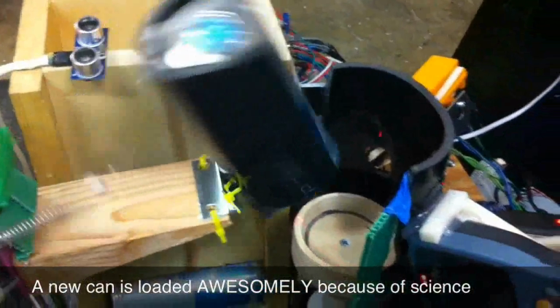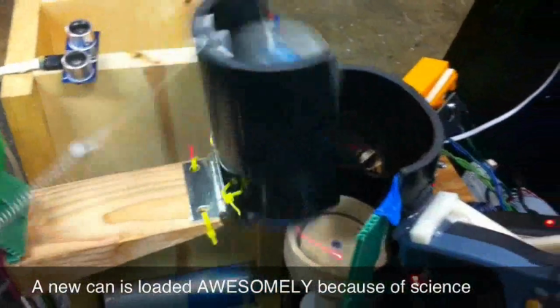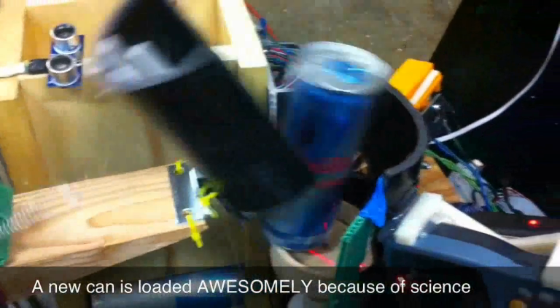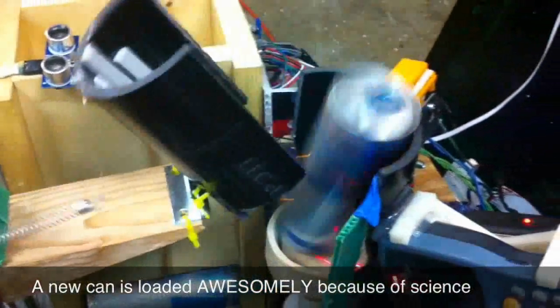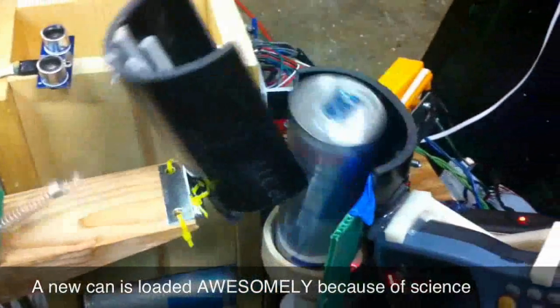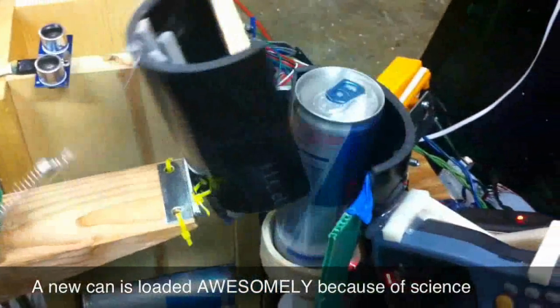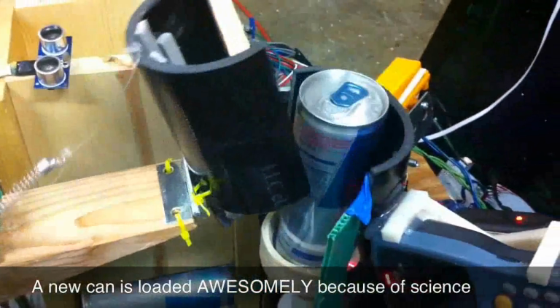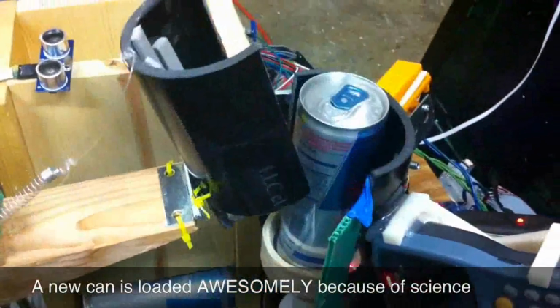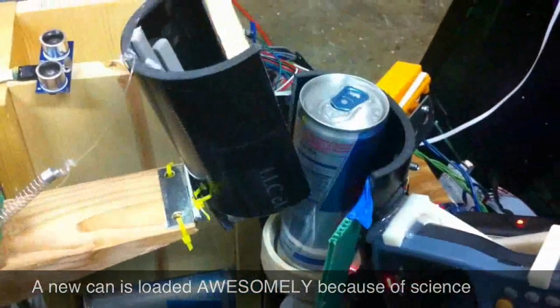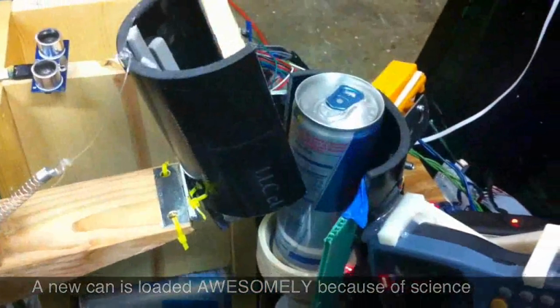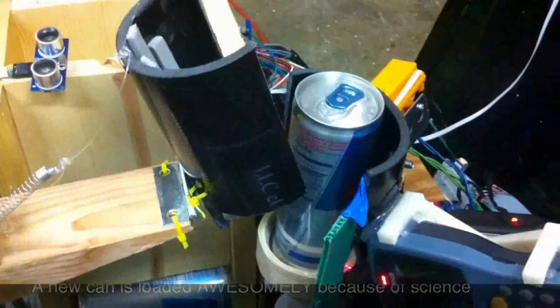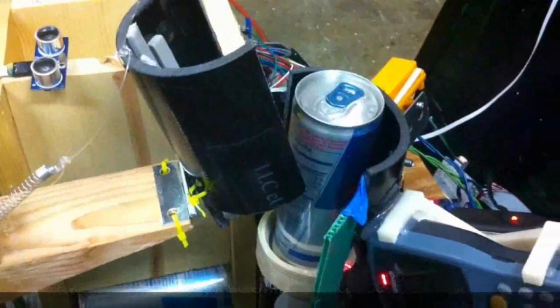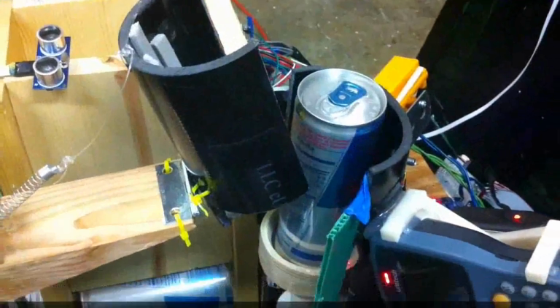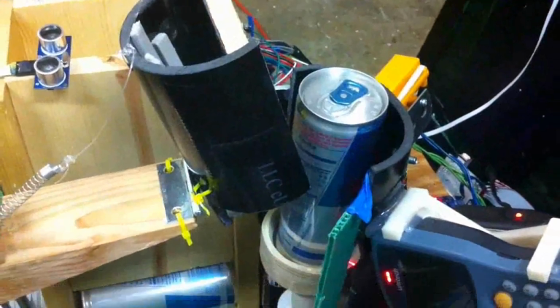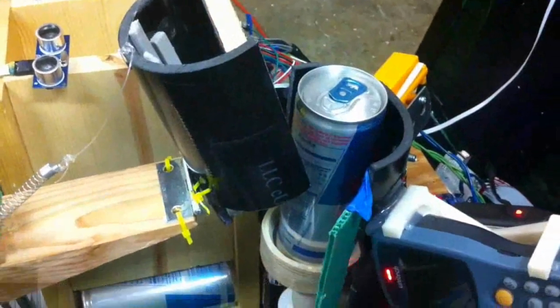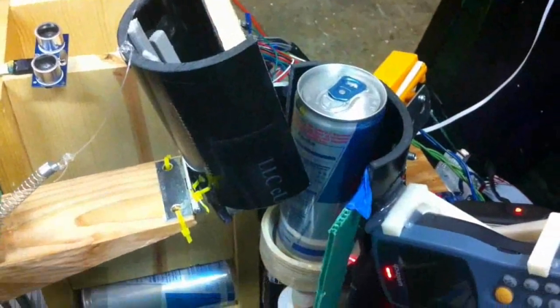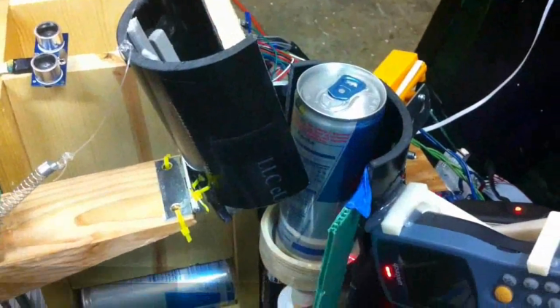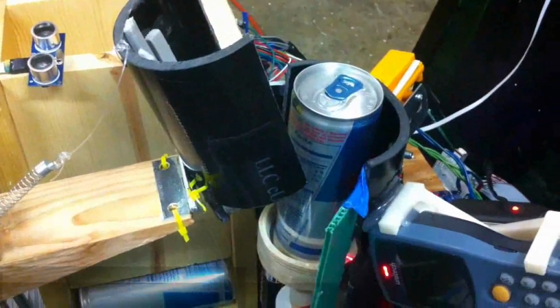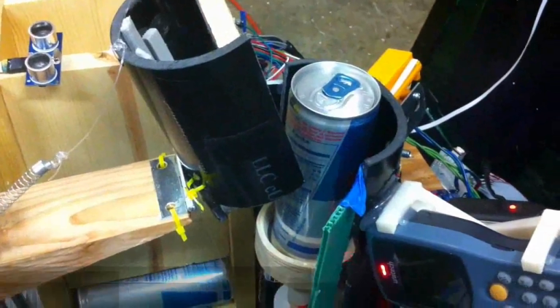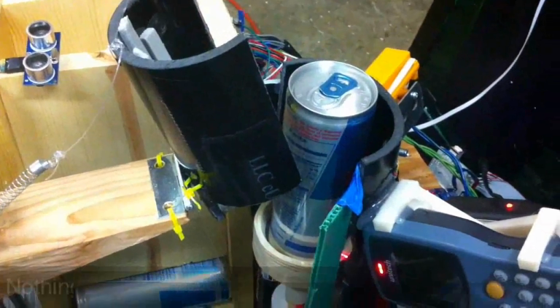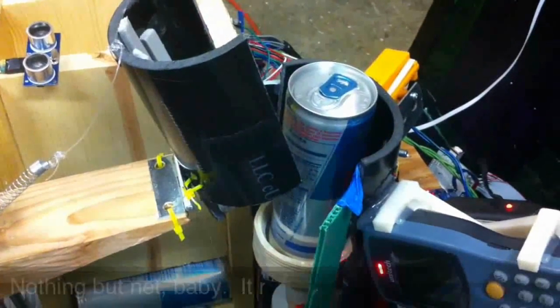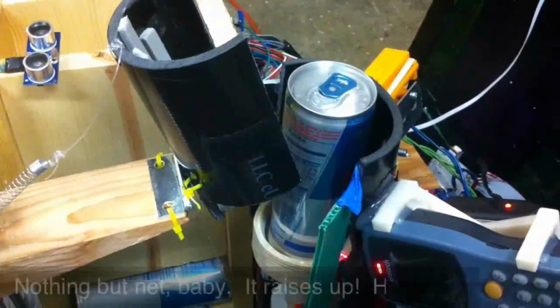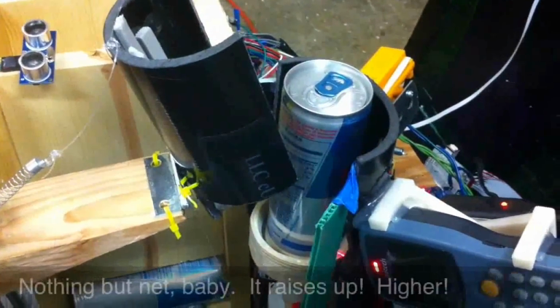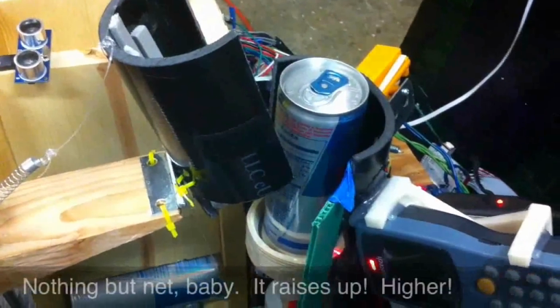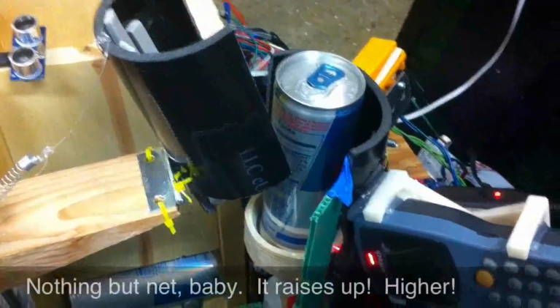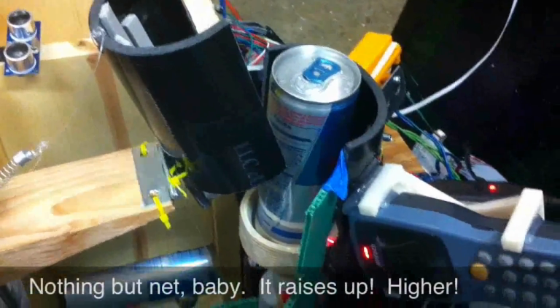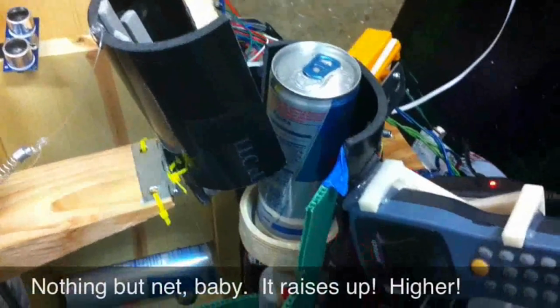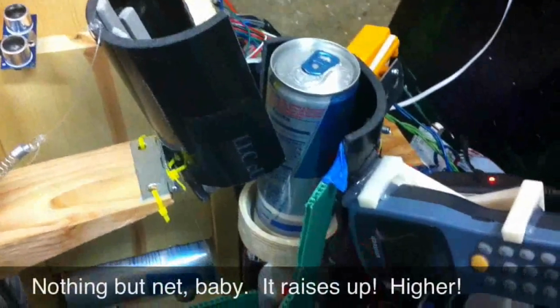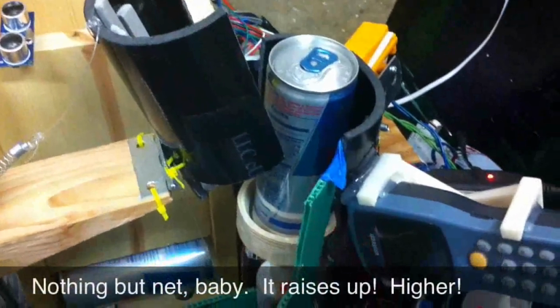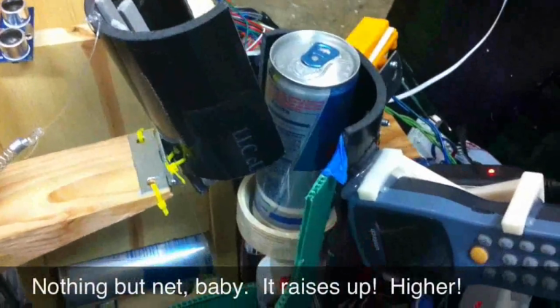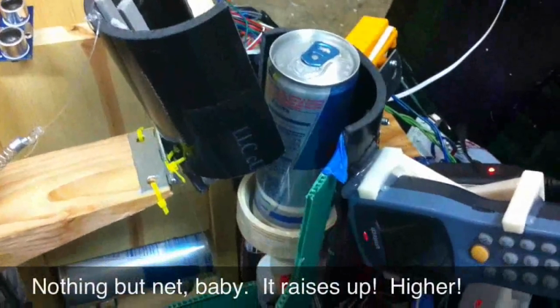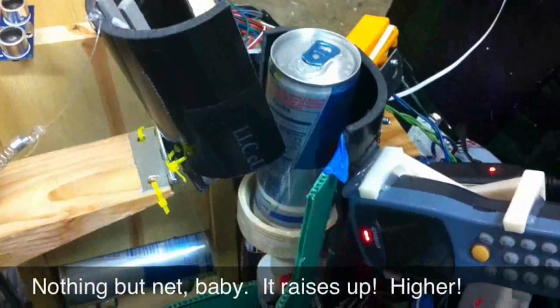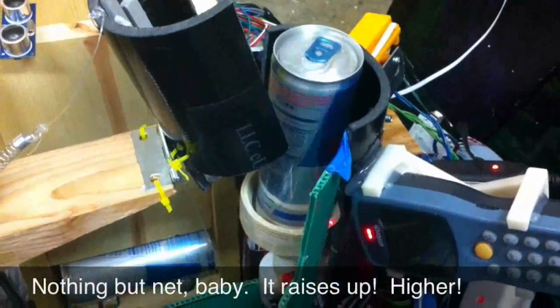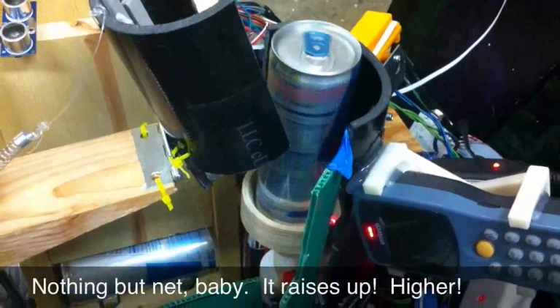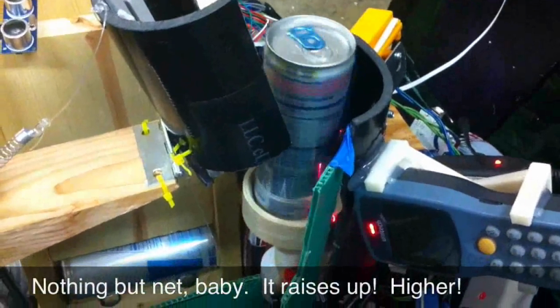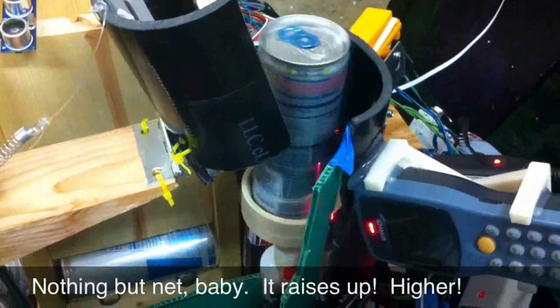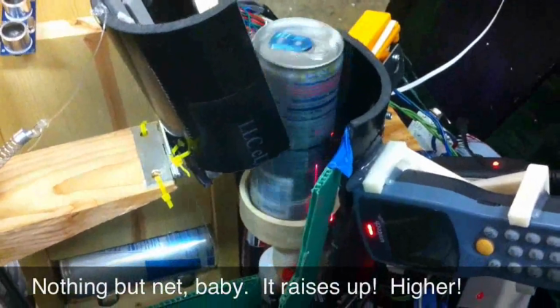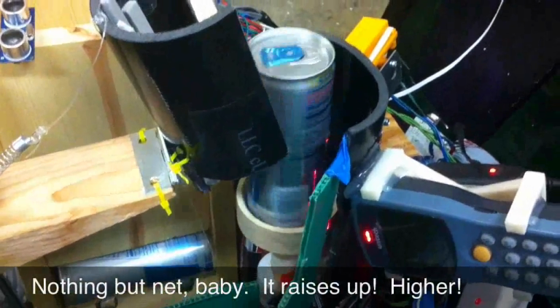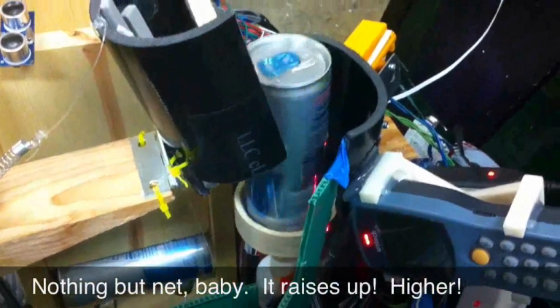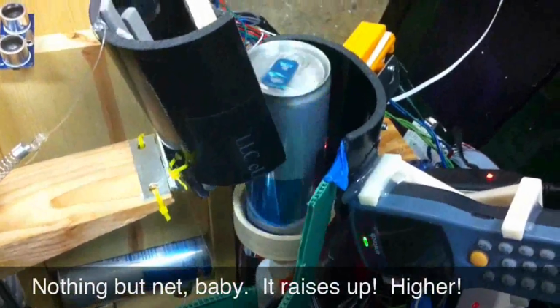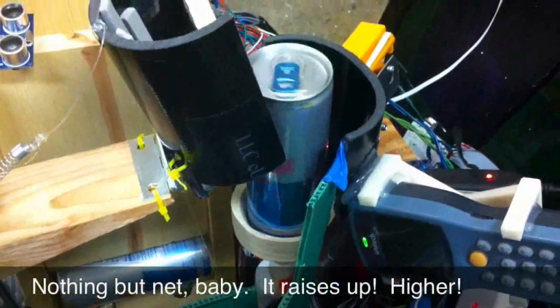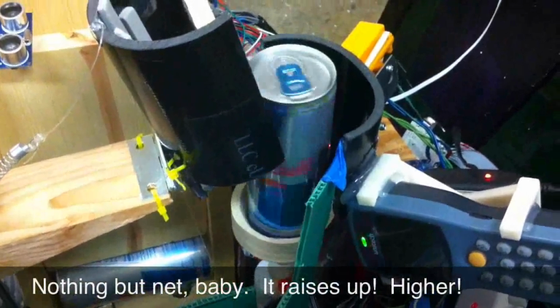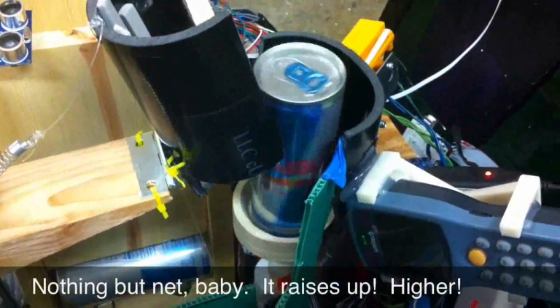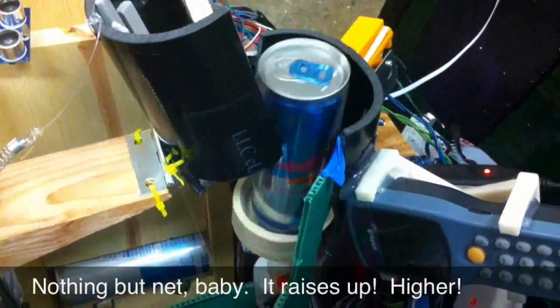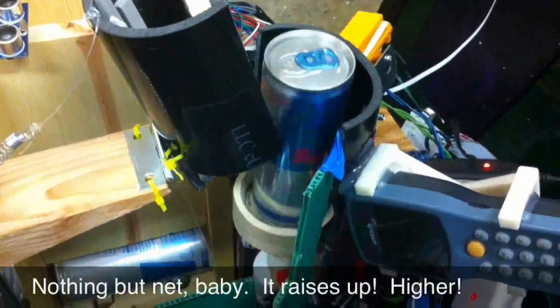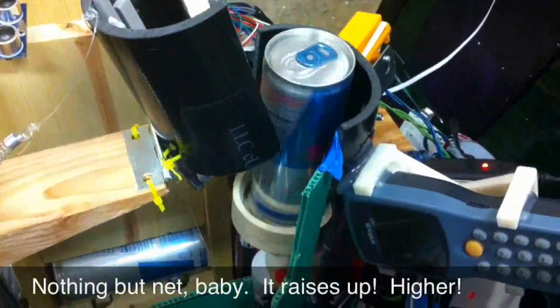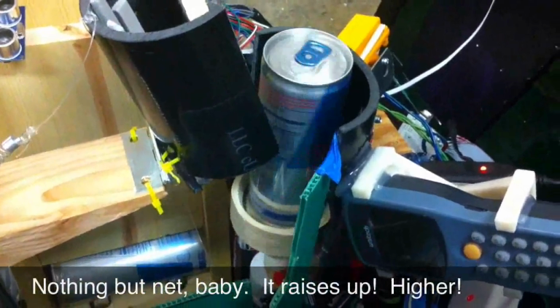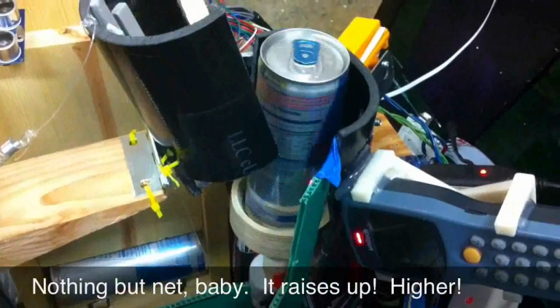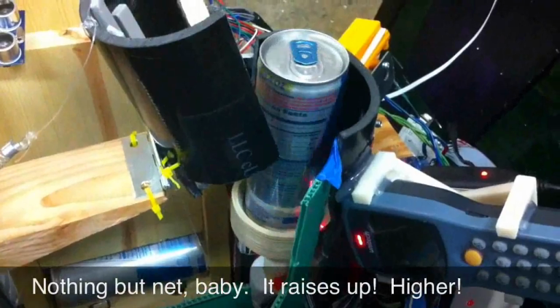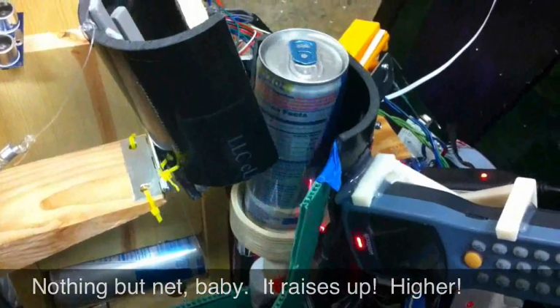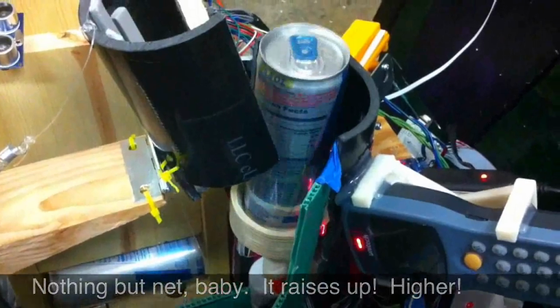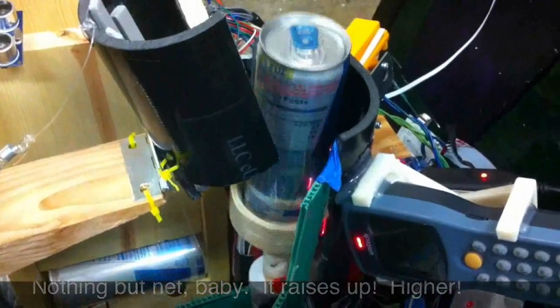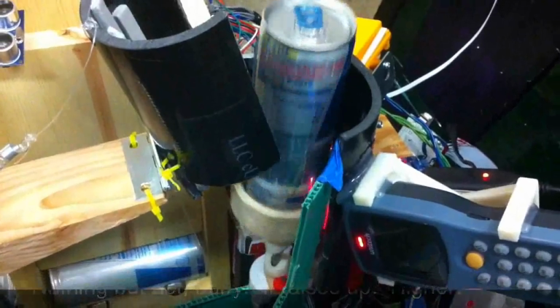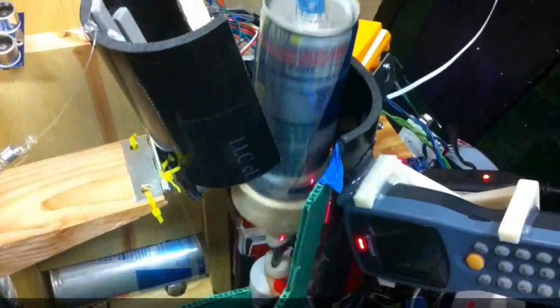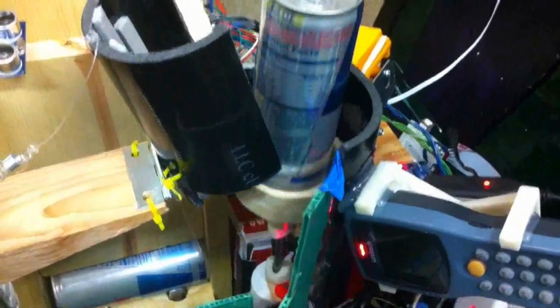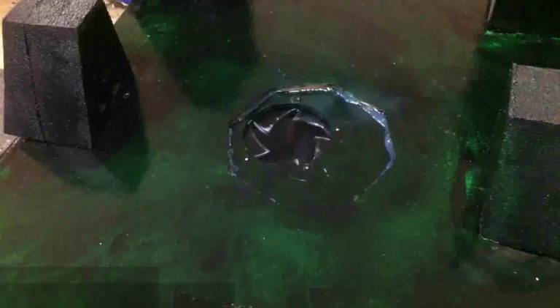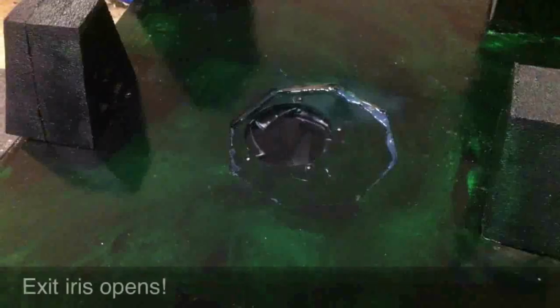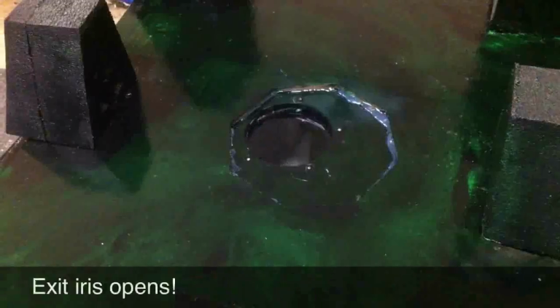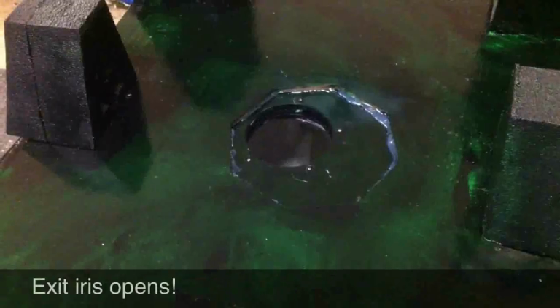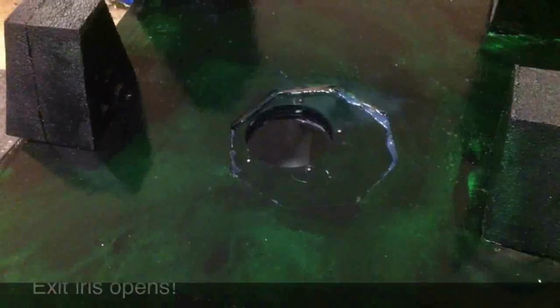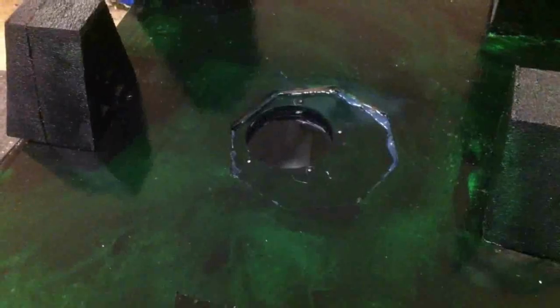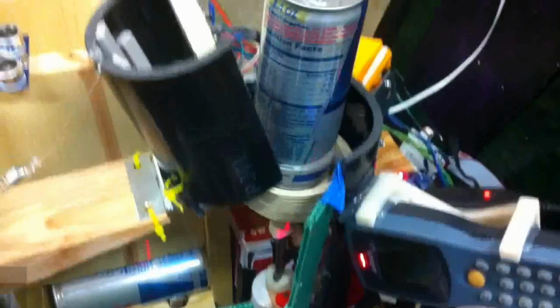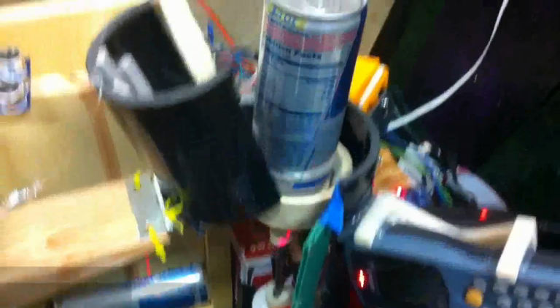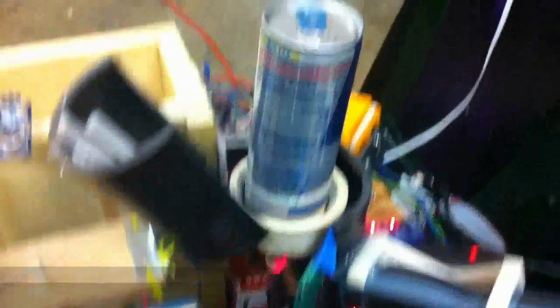Once in place, the box opens again, and the fresh Red Bull rises through a vapor blast that you'll see in just a minute.